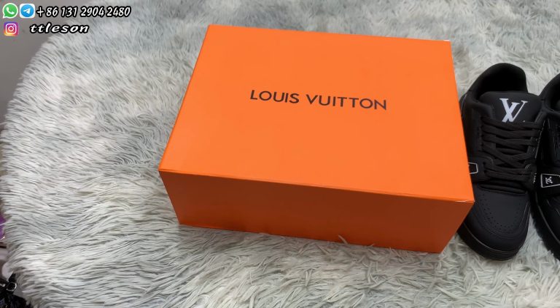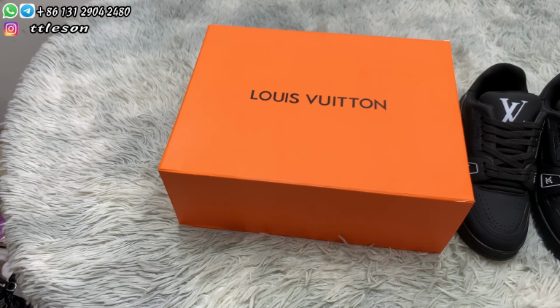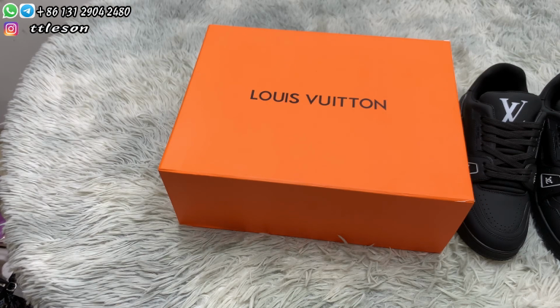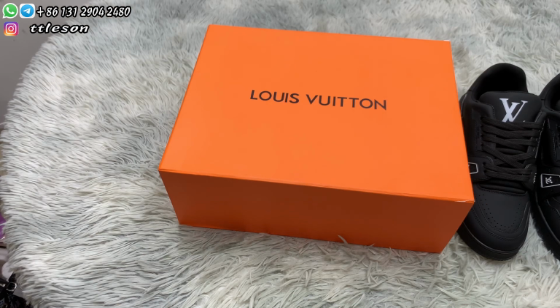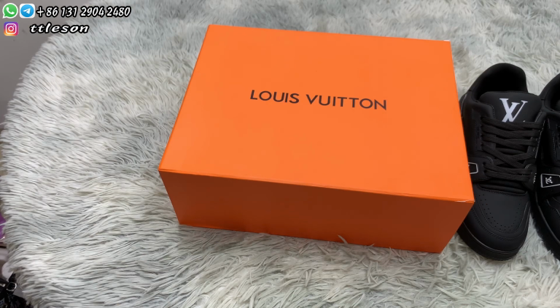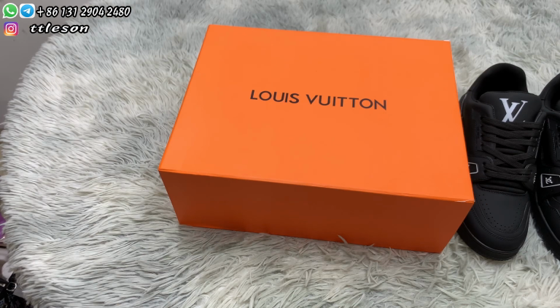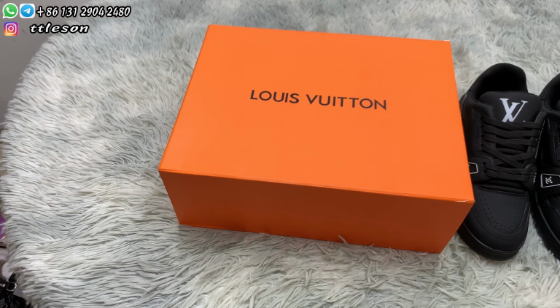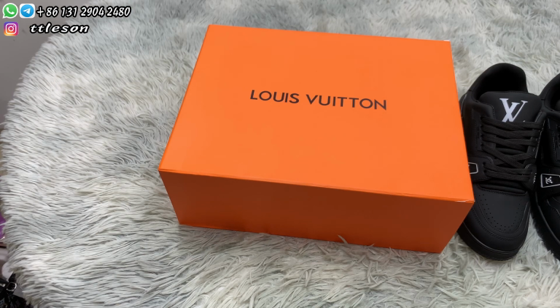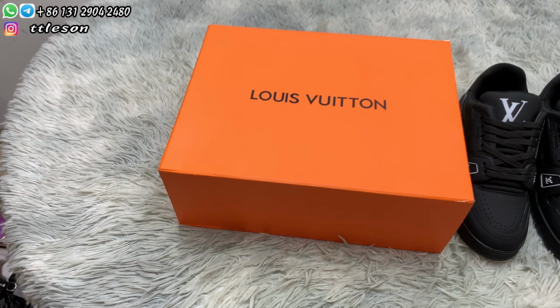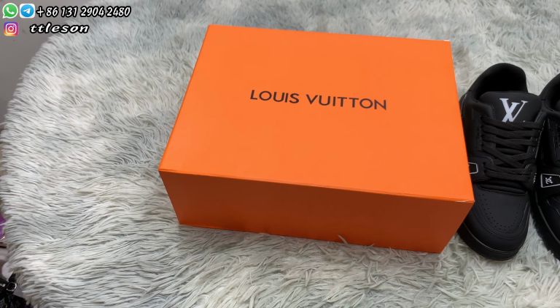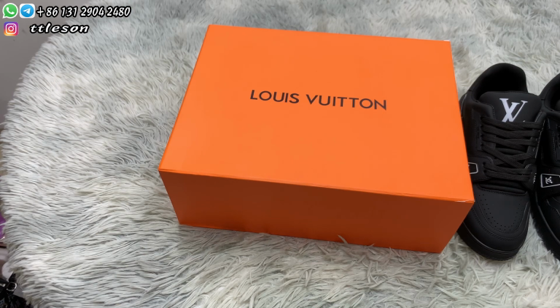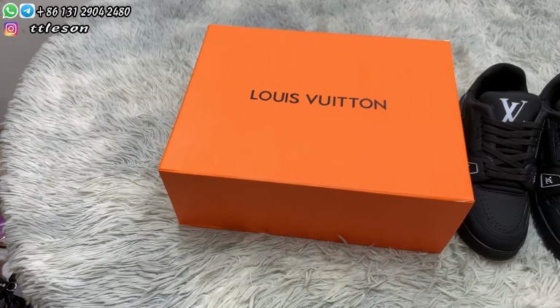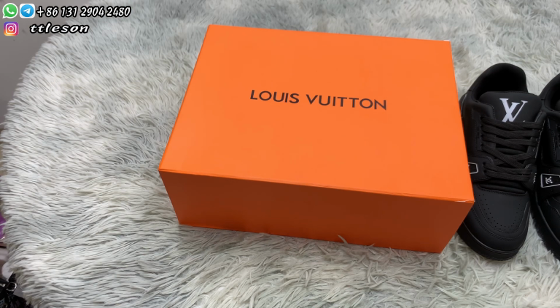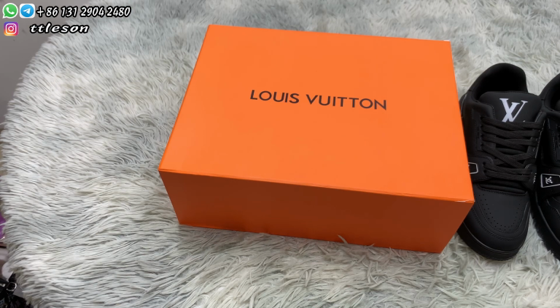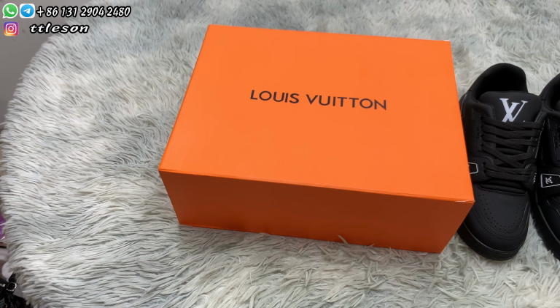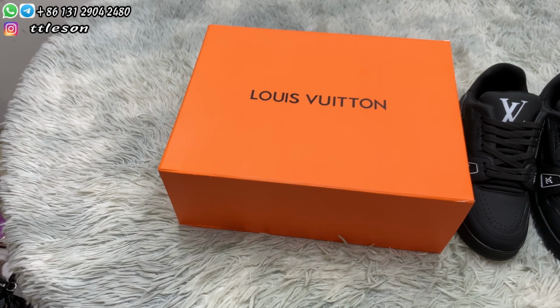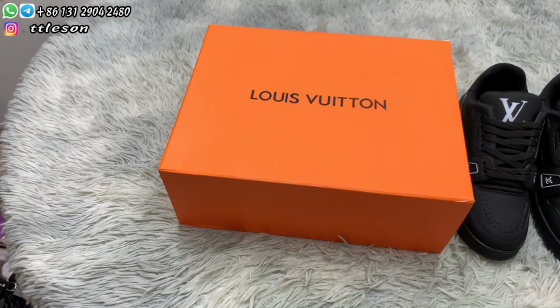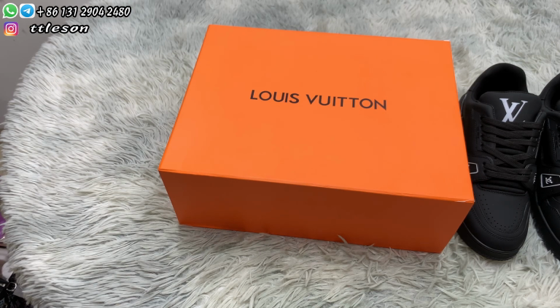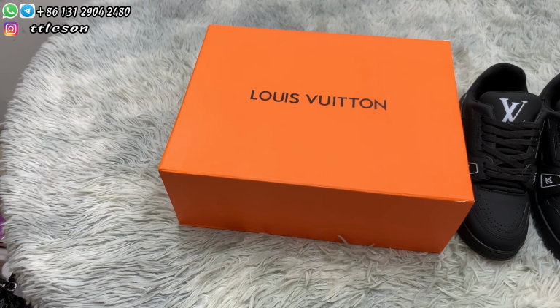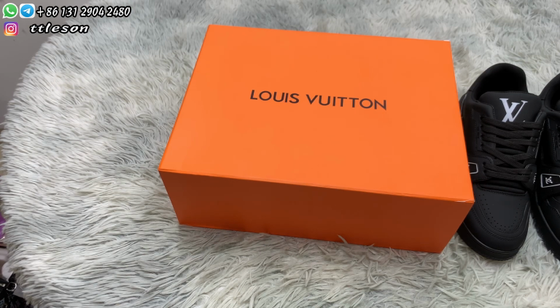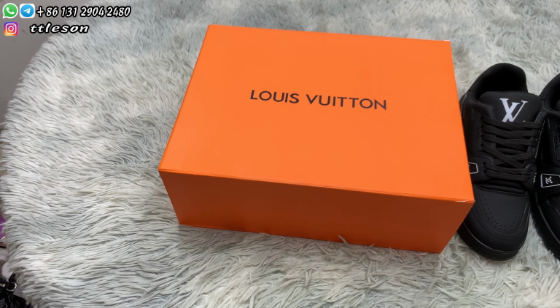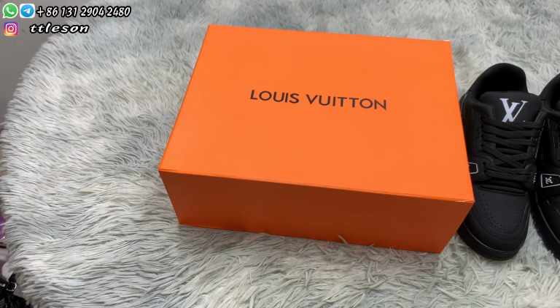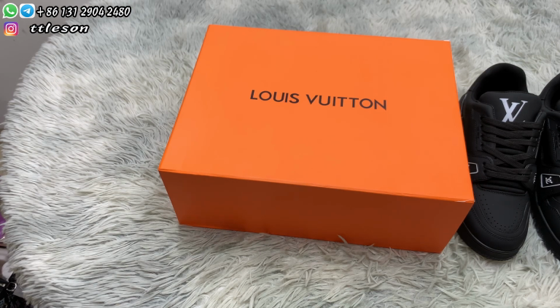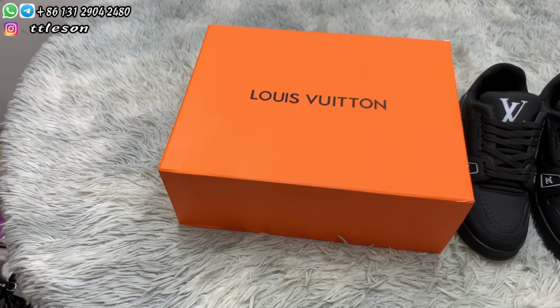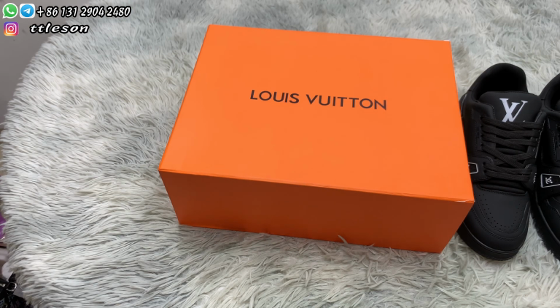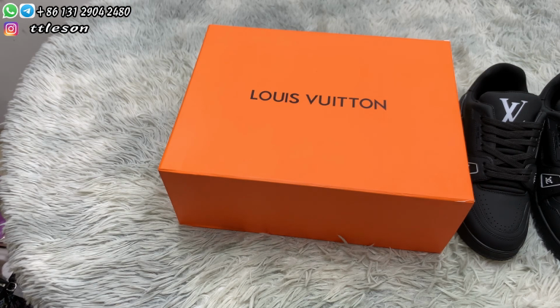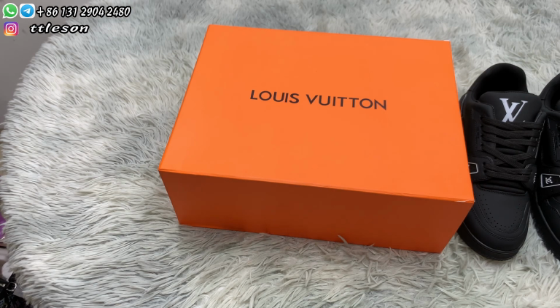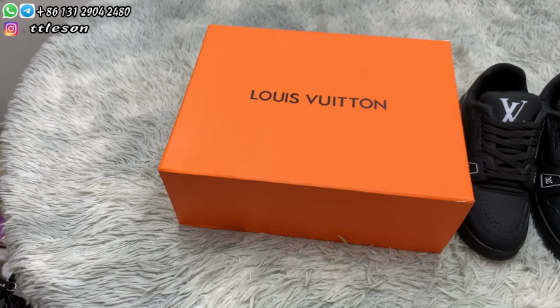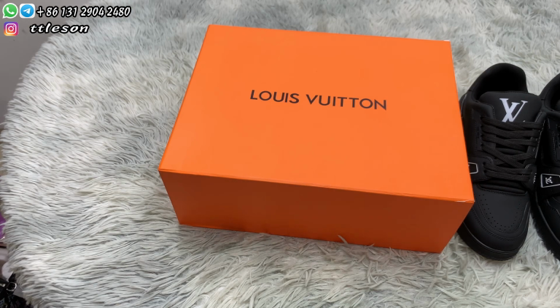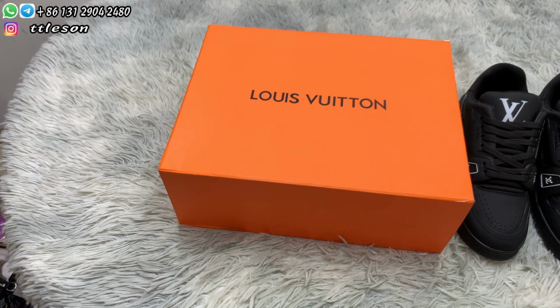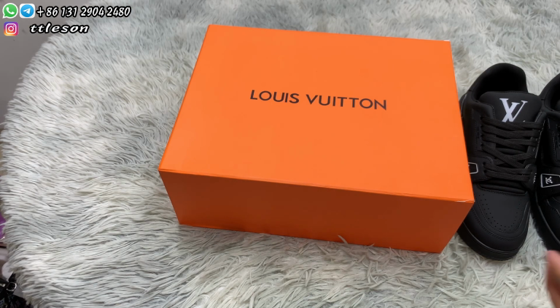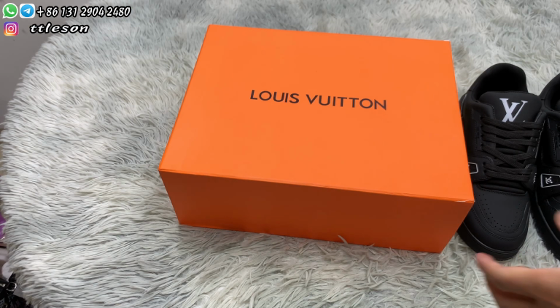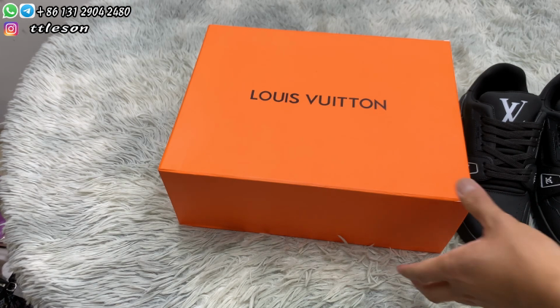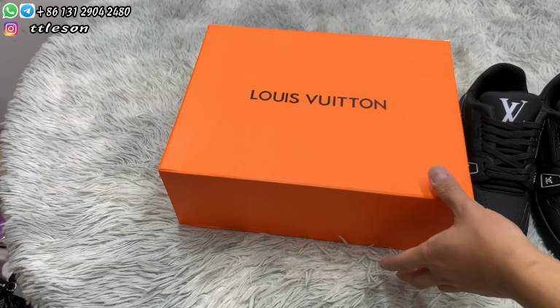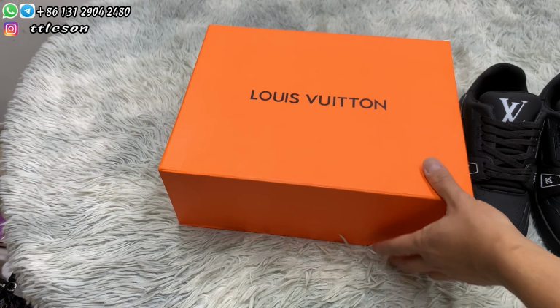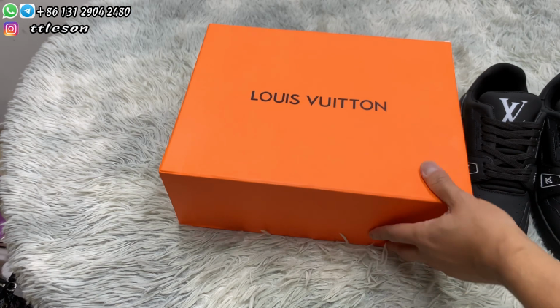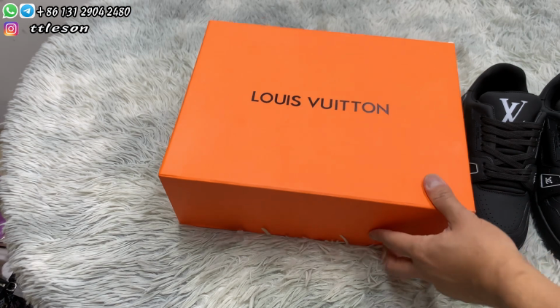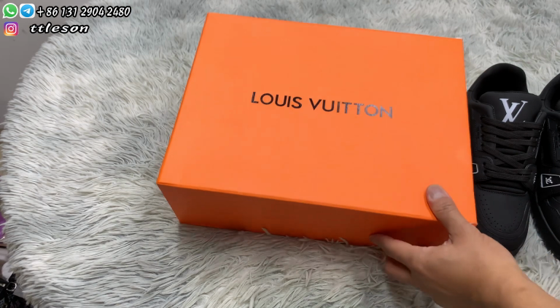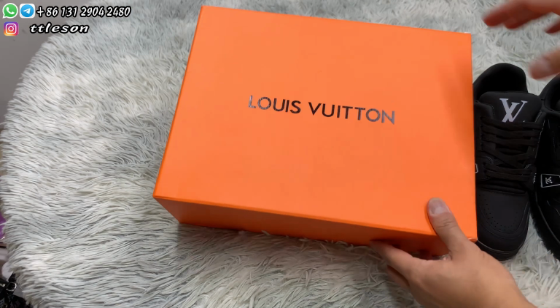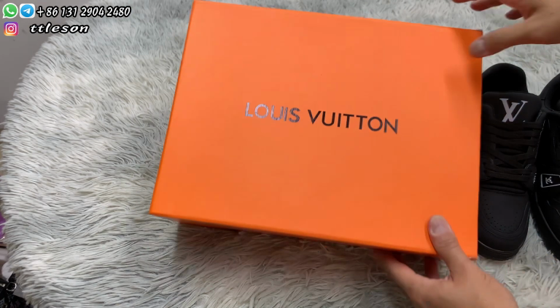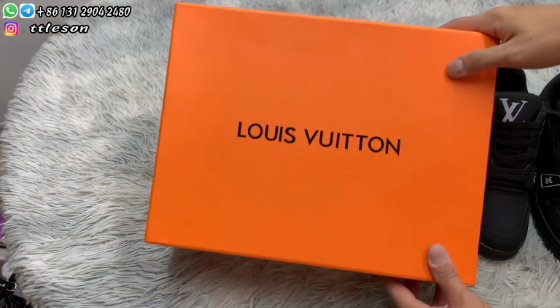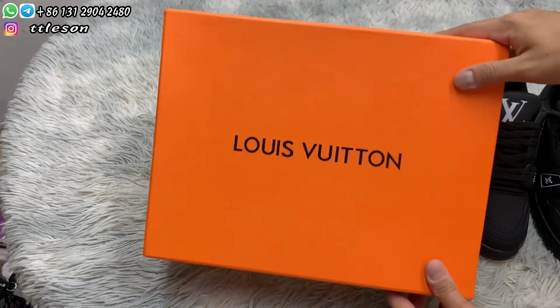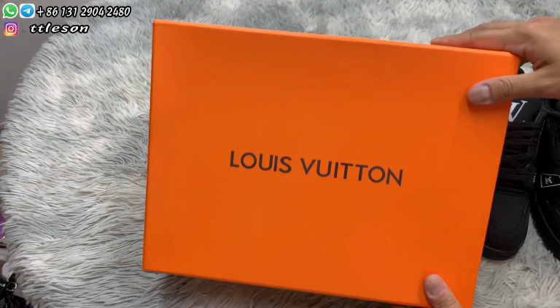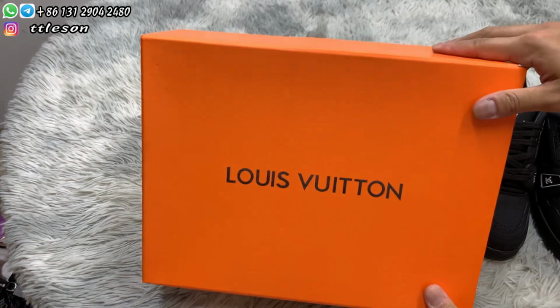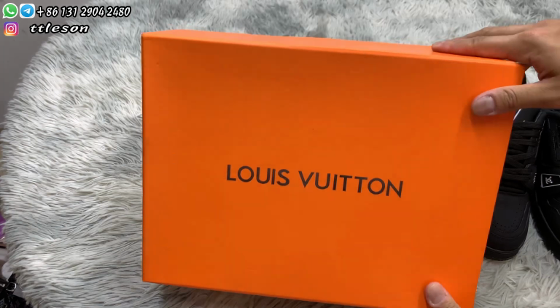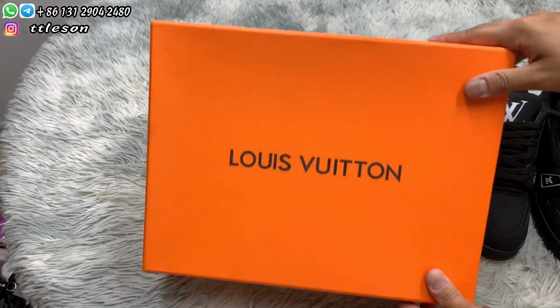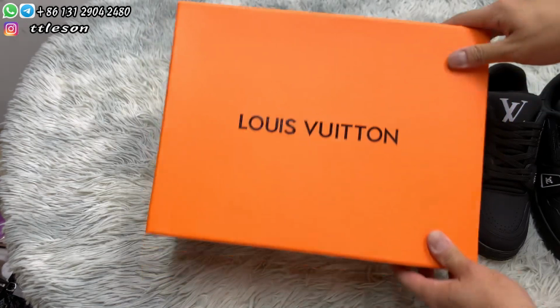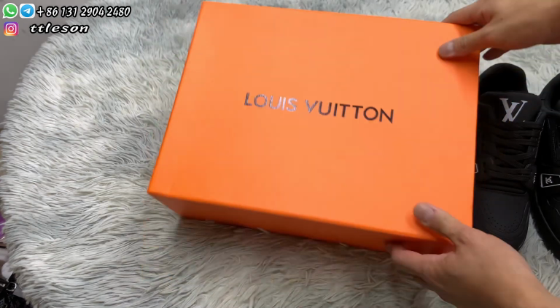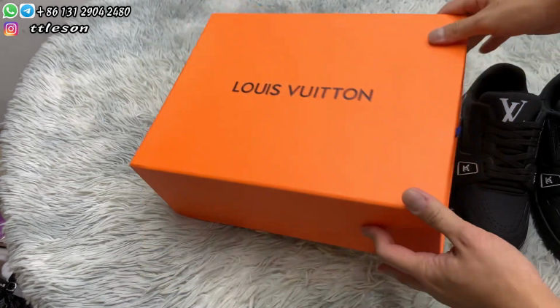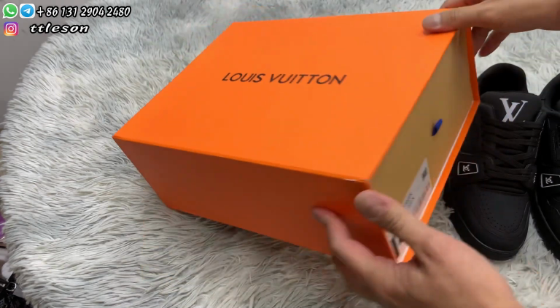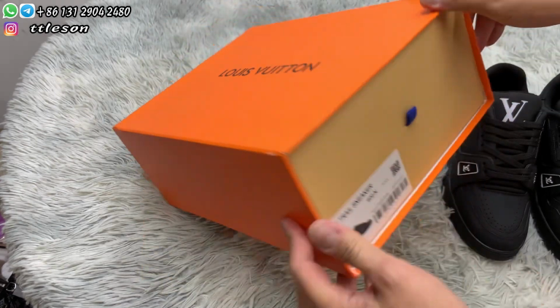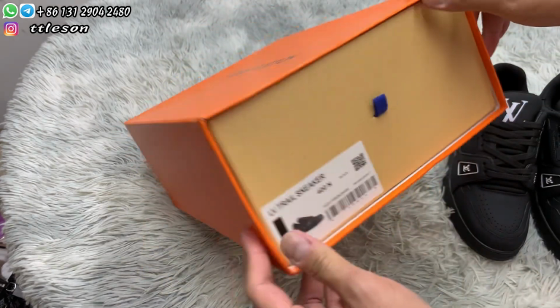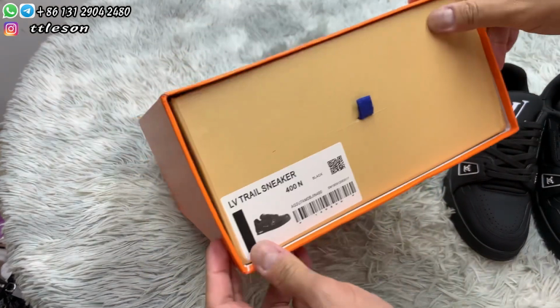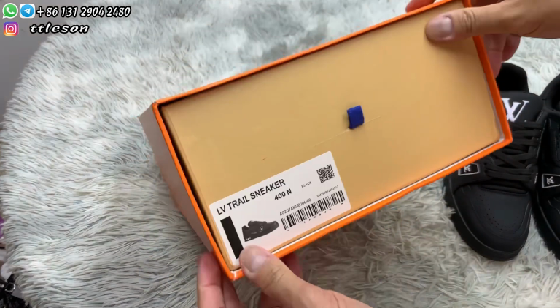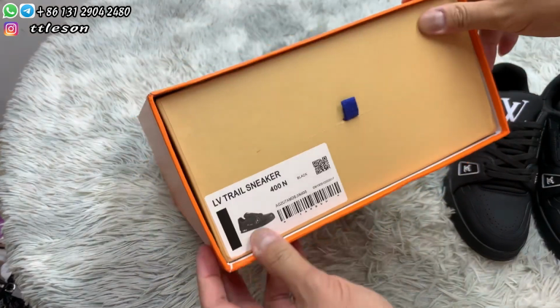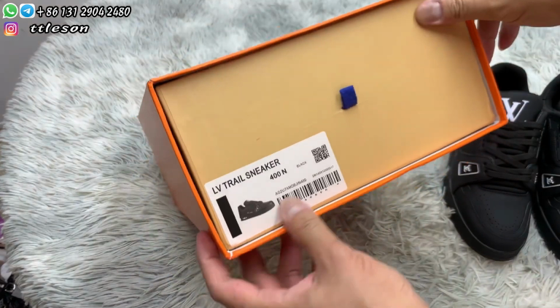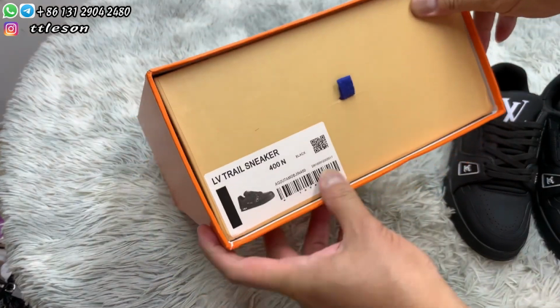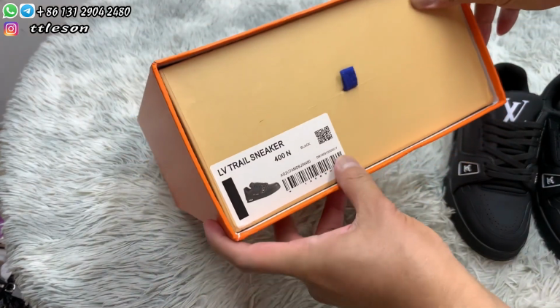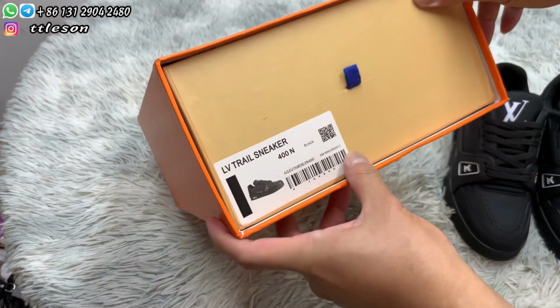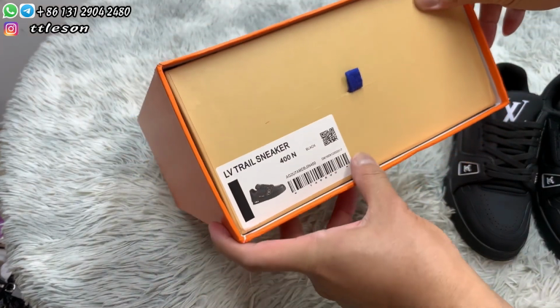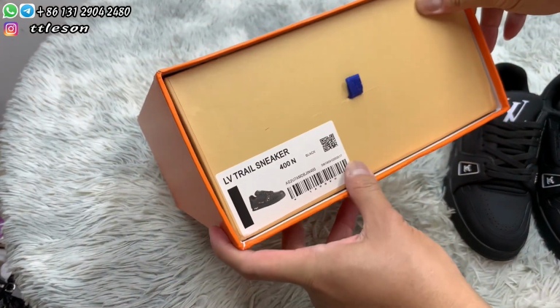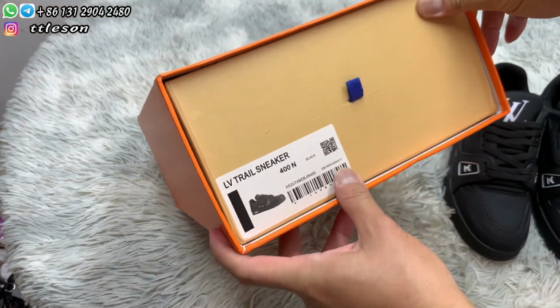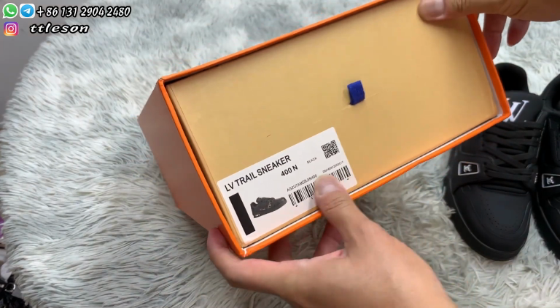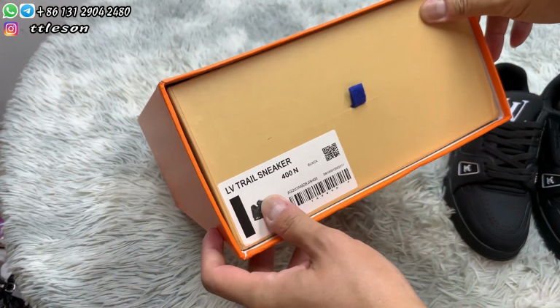Hello guys, welcome back to my channel. This is Nelson. Today I received sneakers from my friend — Louis Vuitton sneakers.